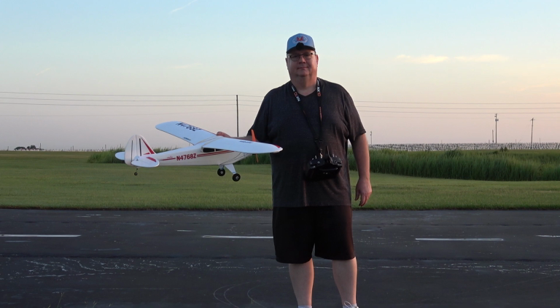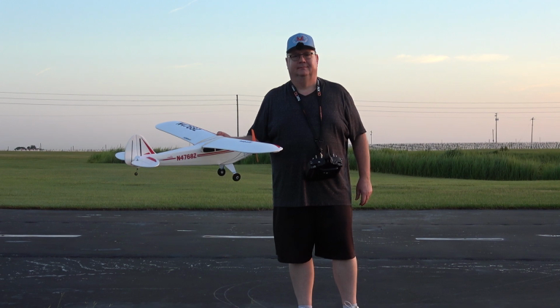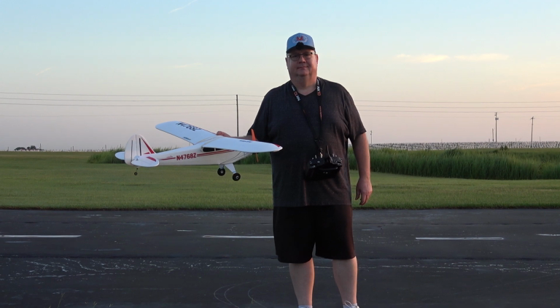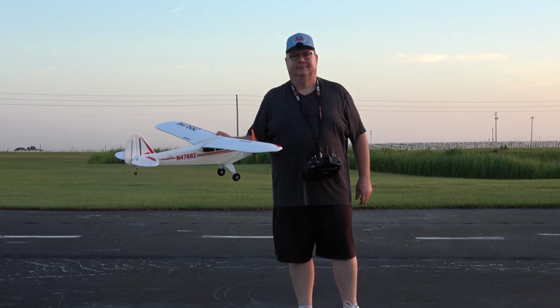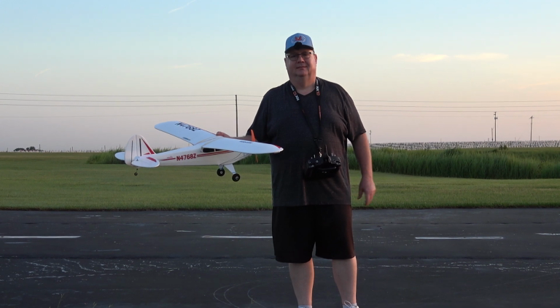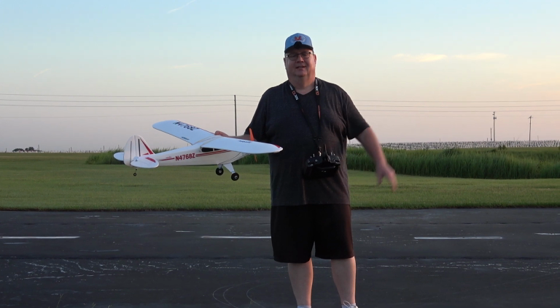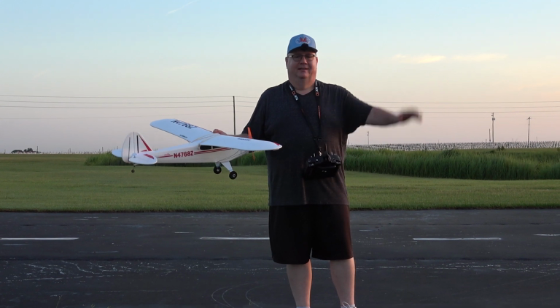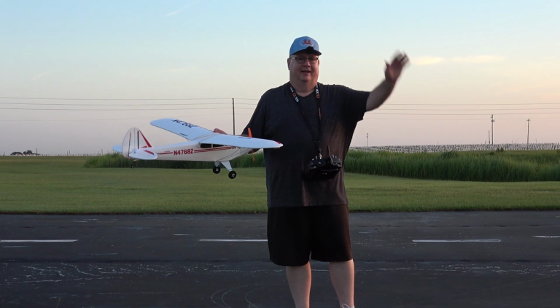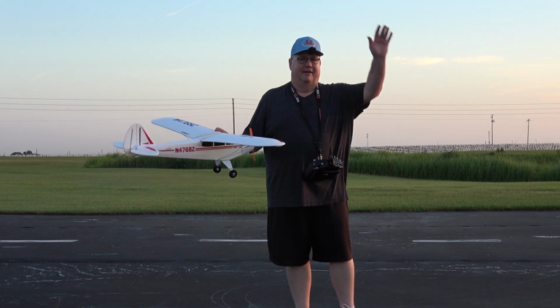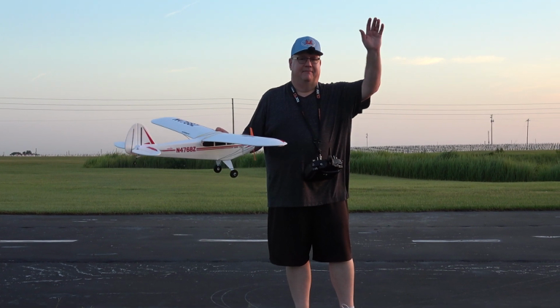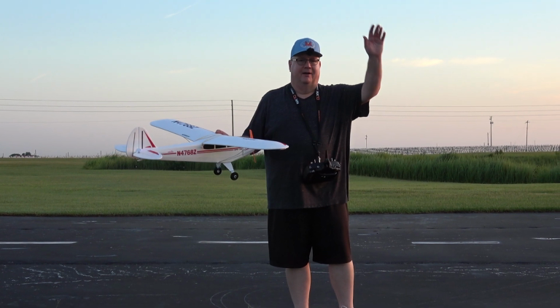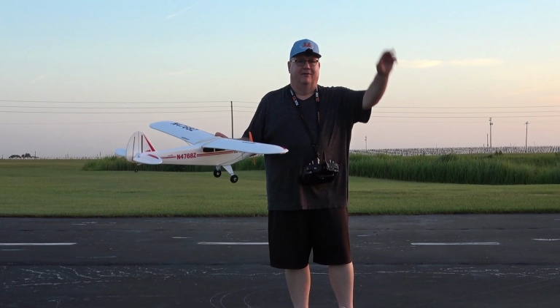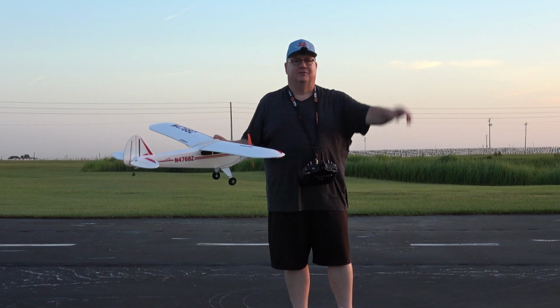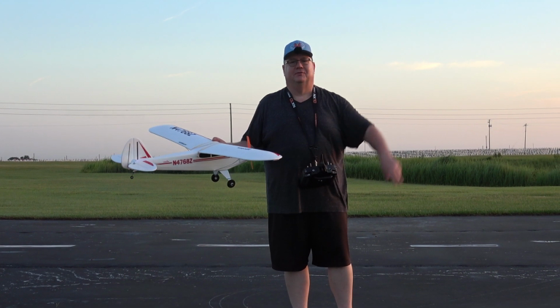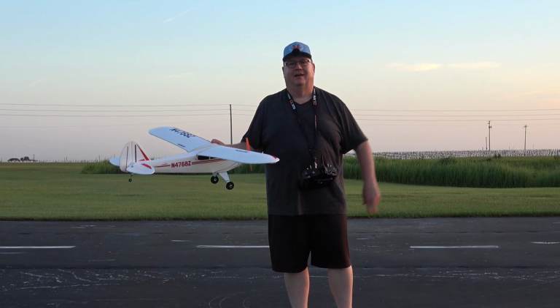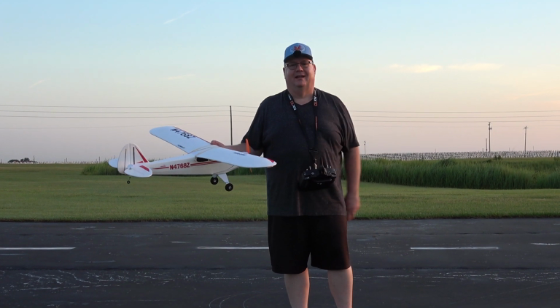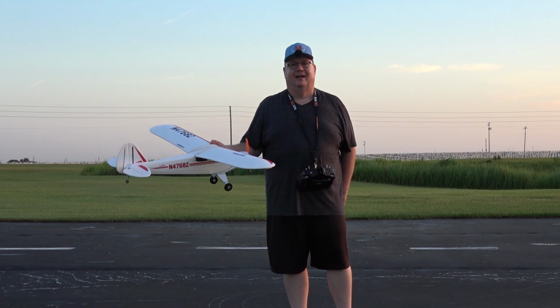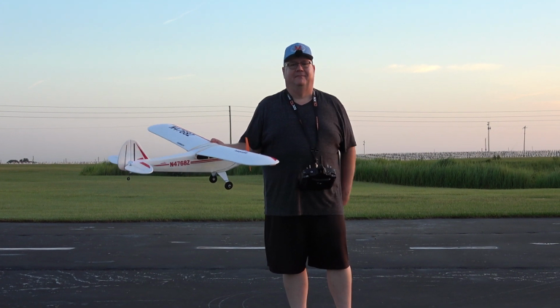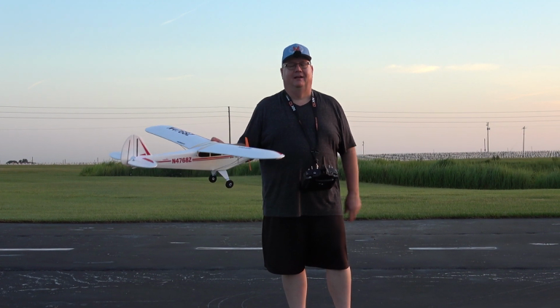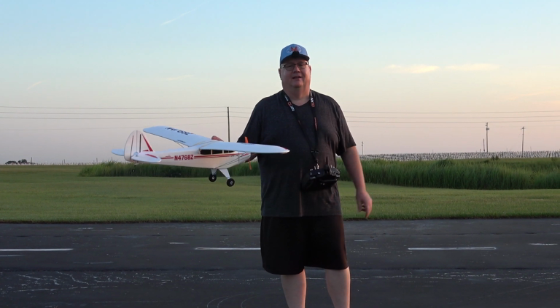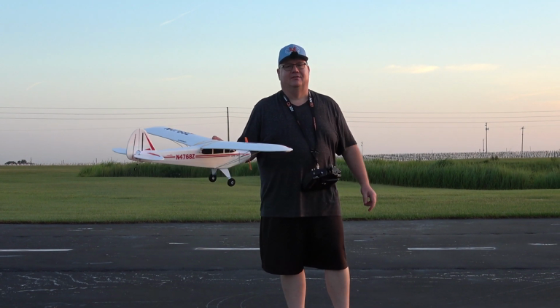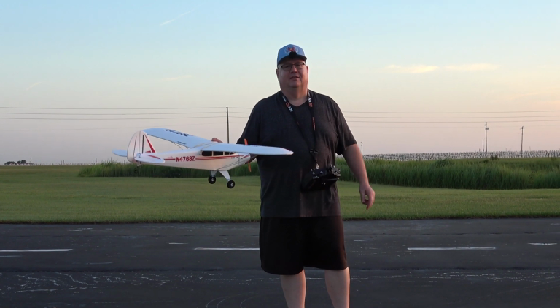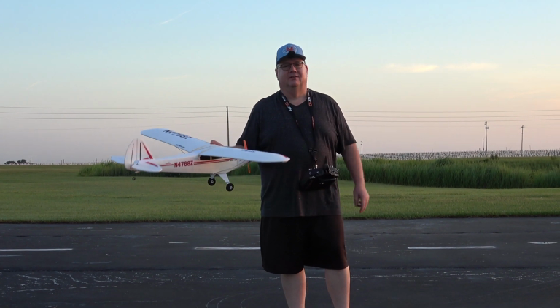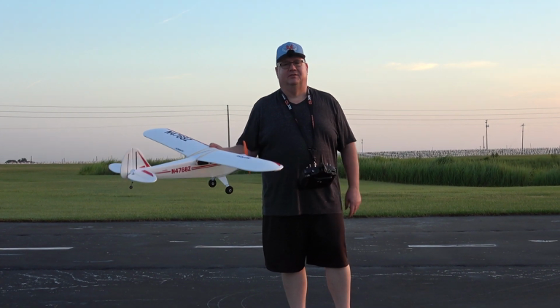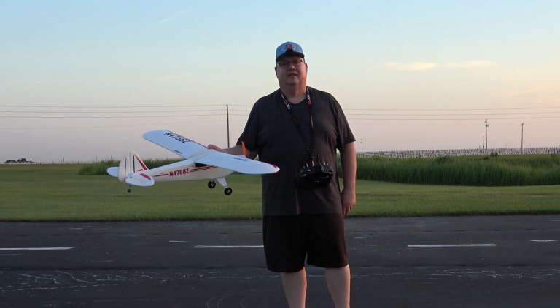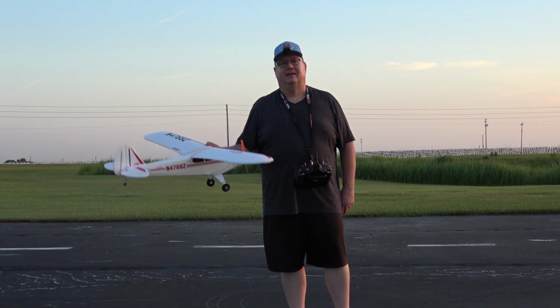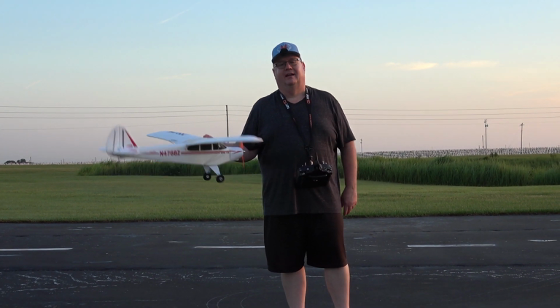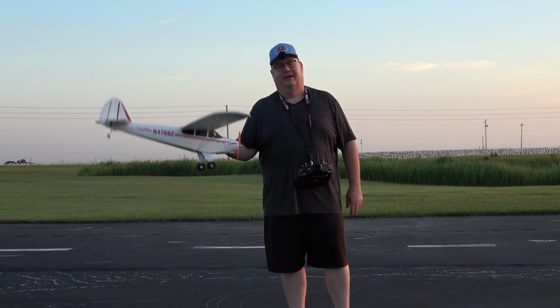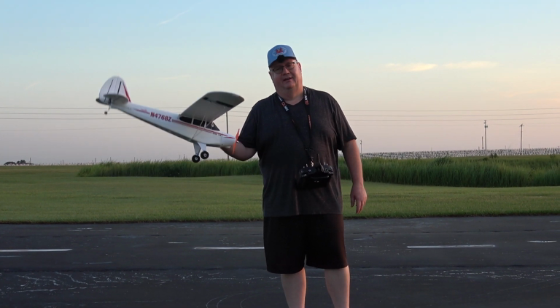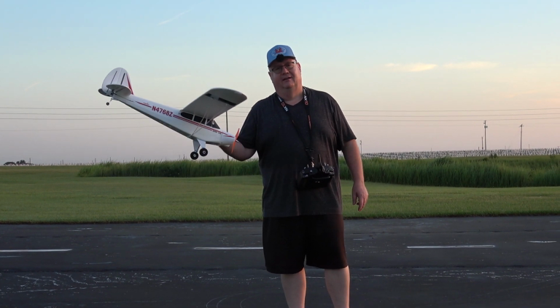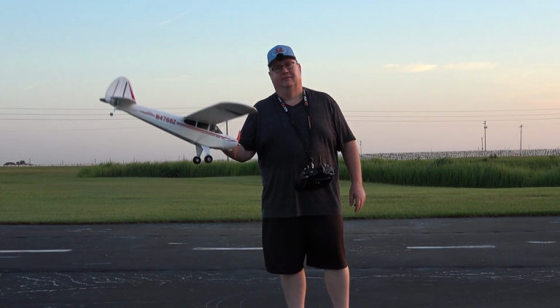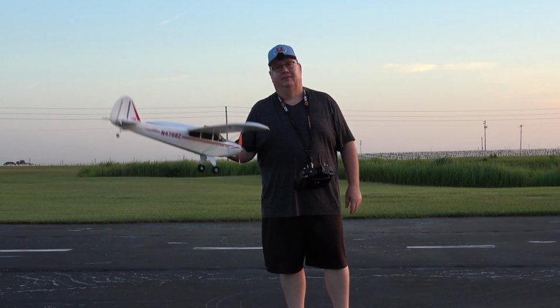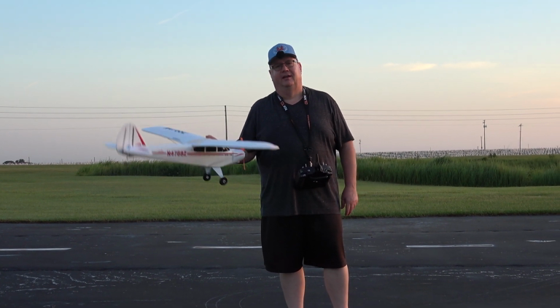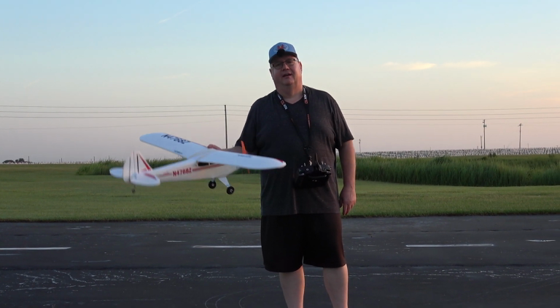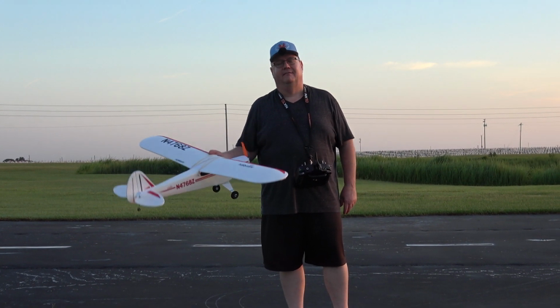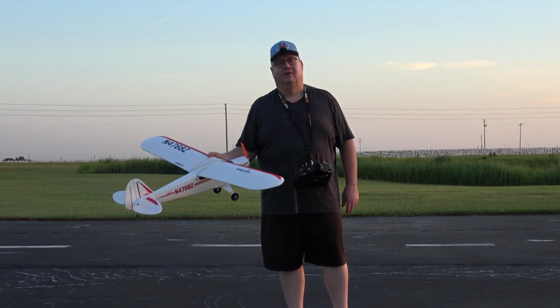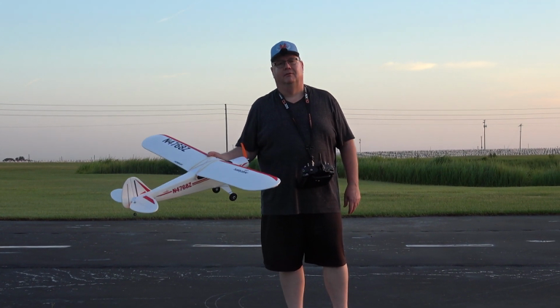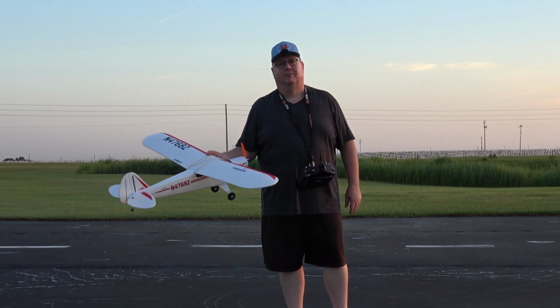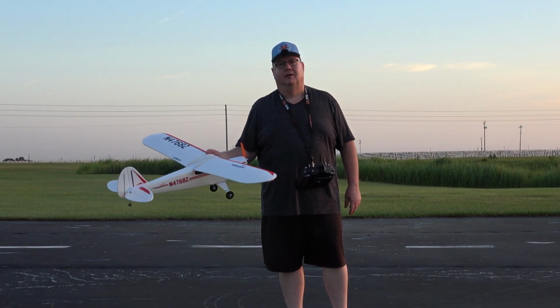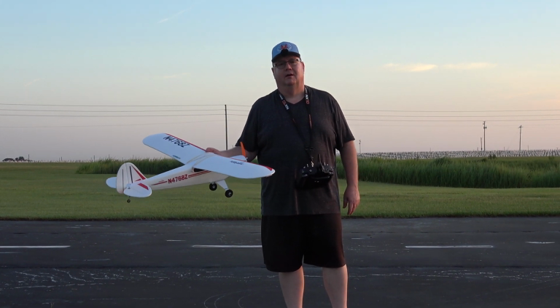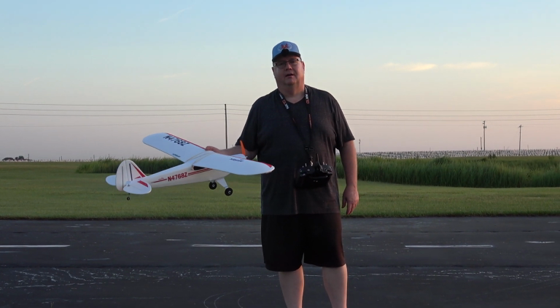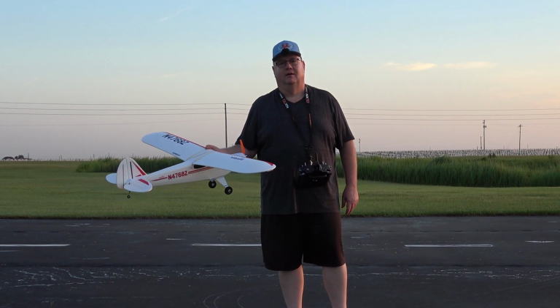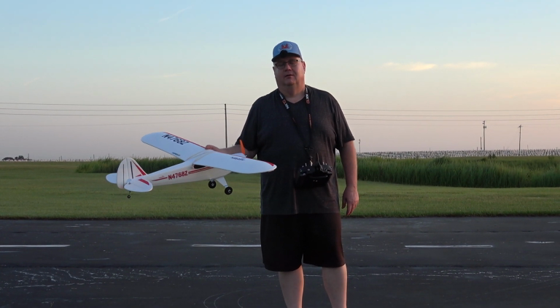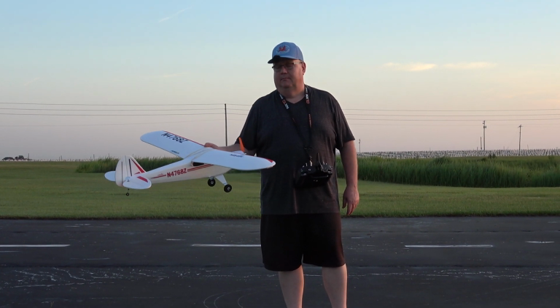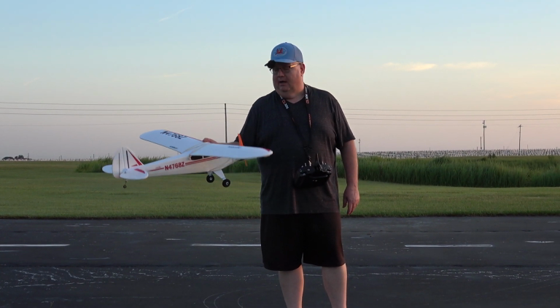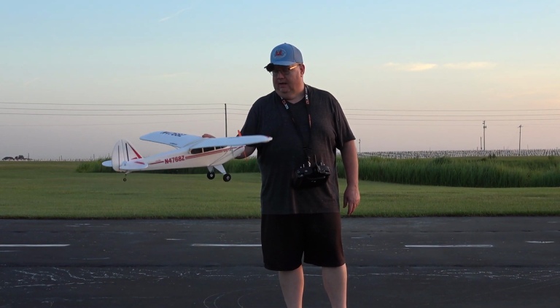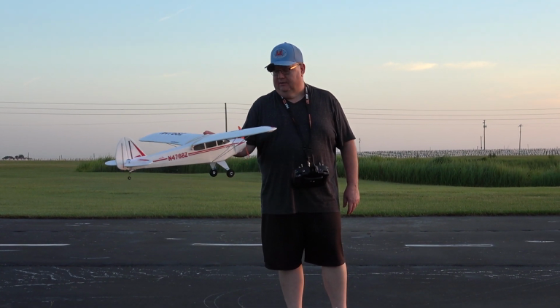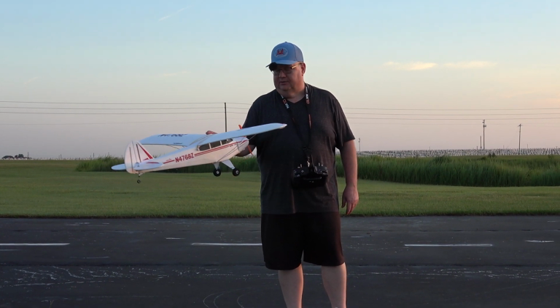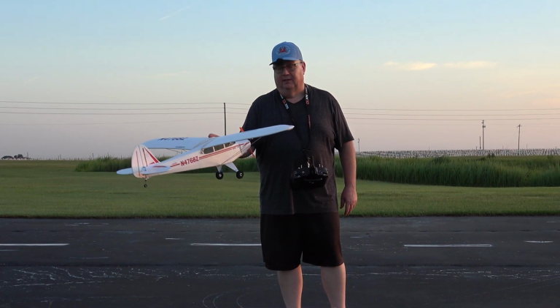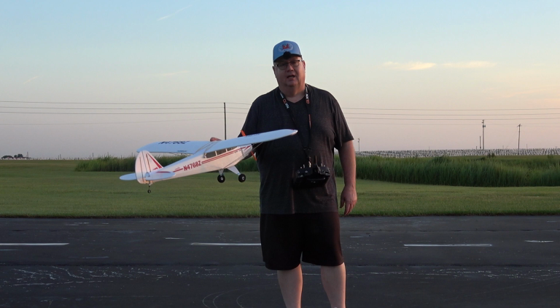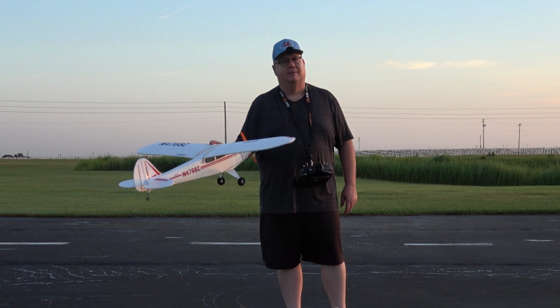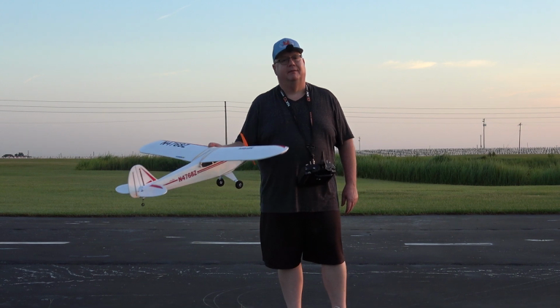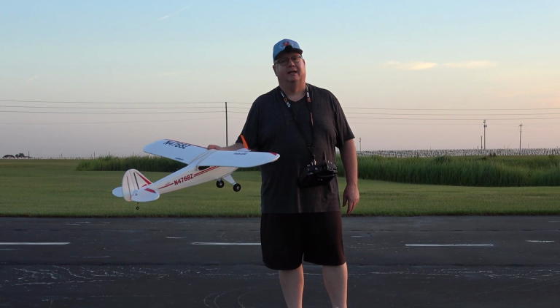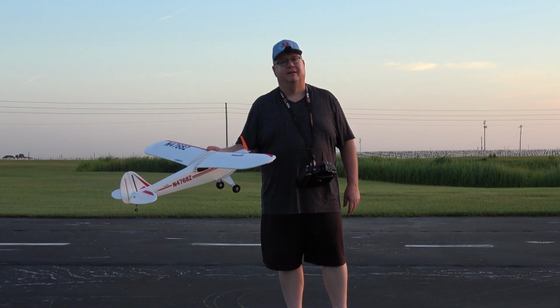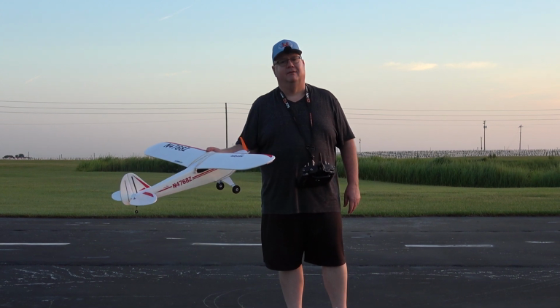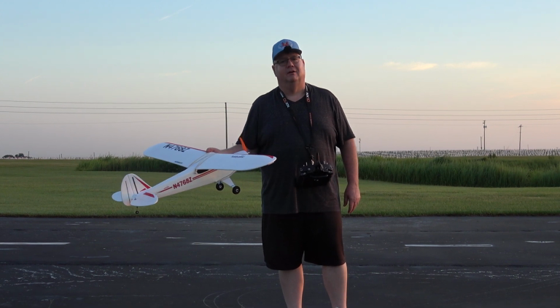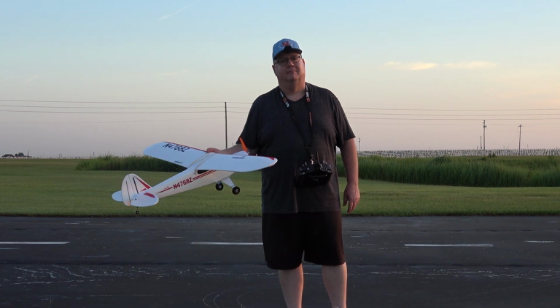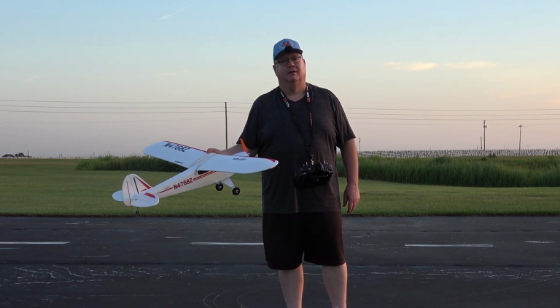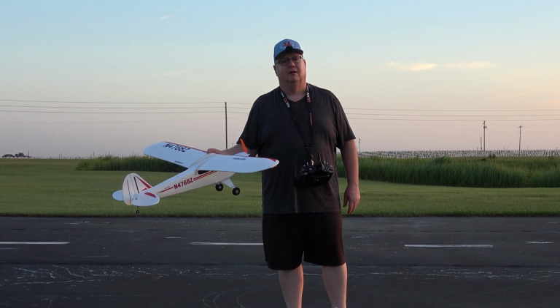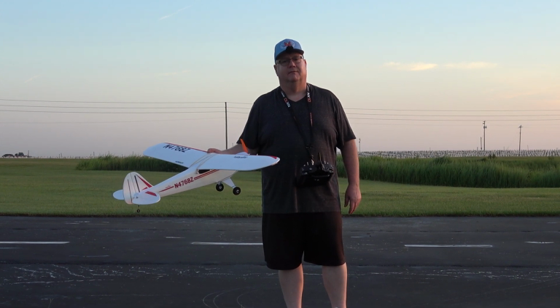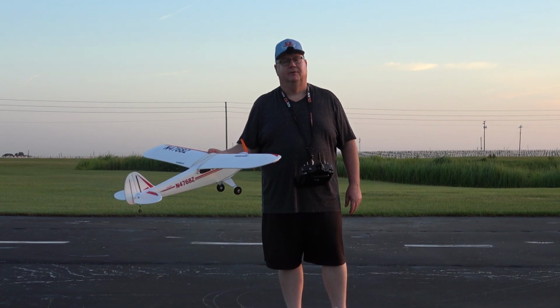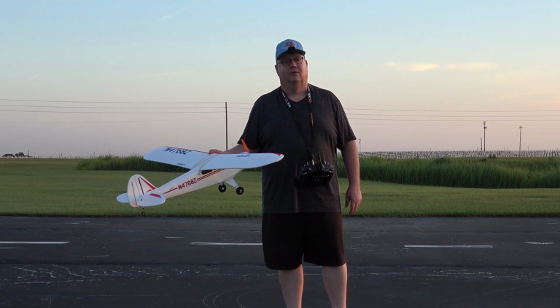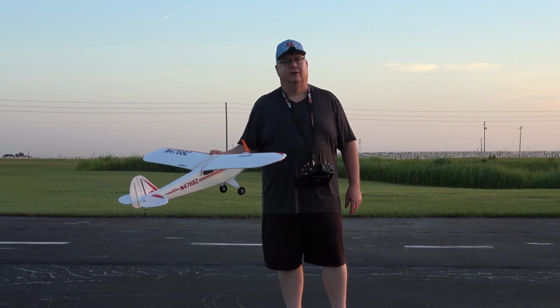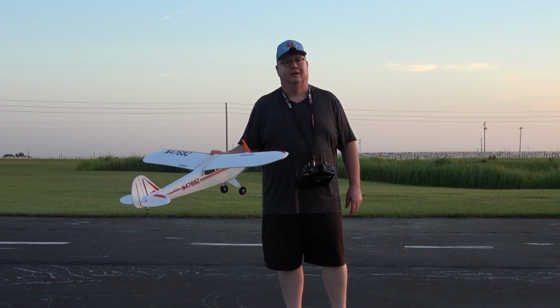Hey folks, Fat Guy Flyers RC out here at the Avon Park Aeromodellers Club in Avon Park, Florida.